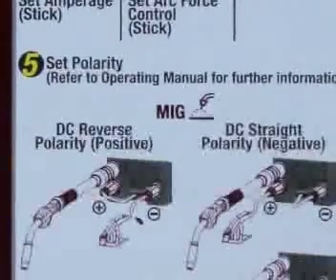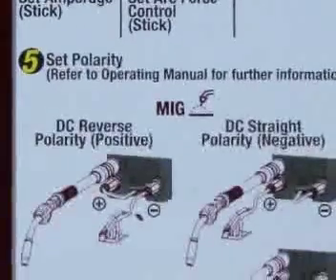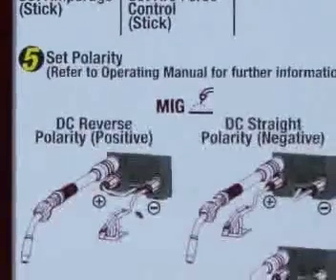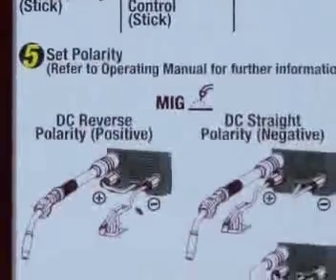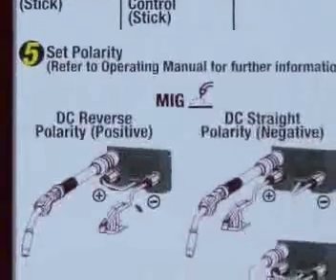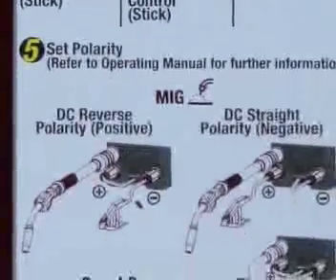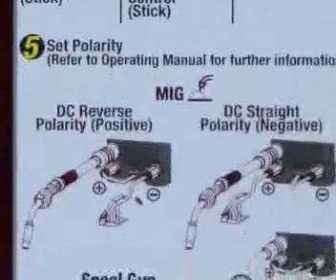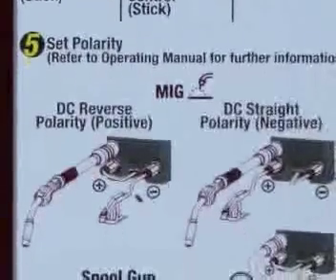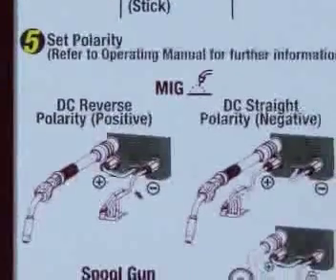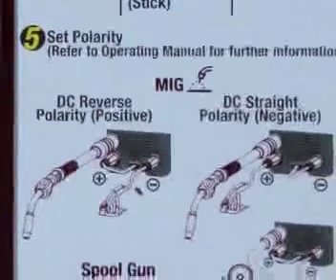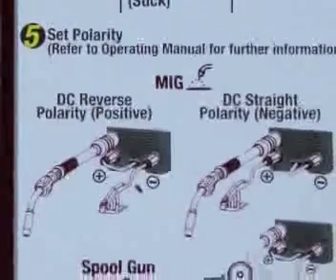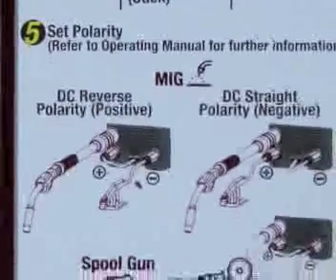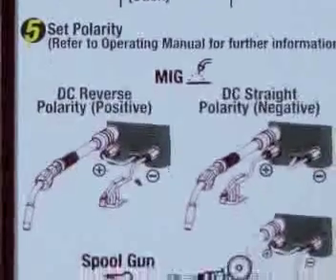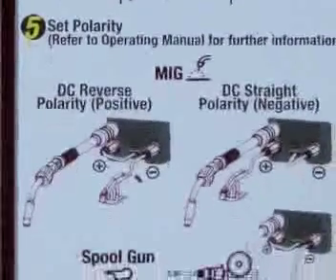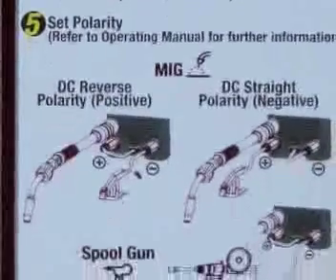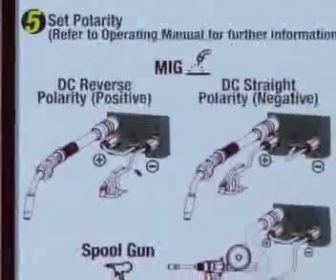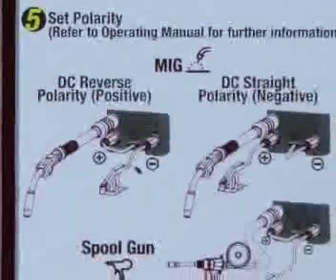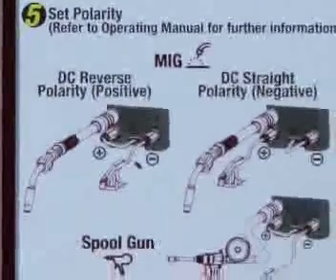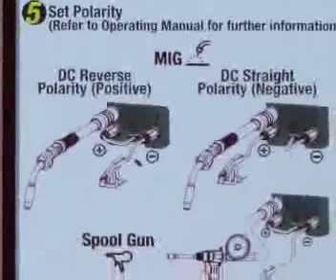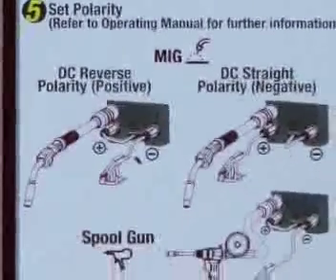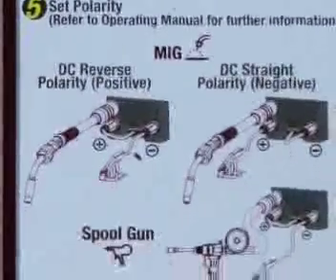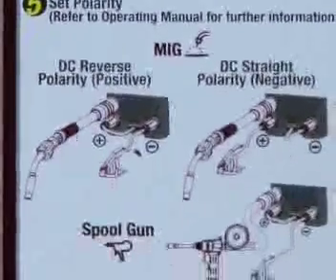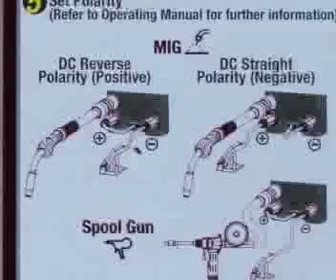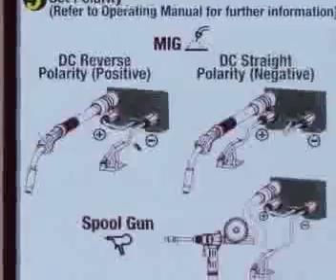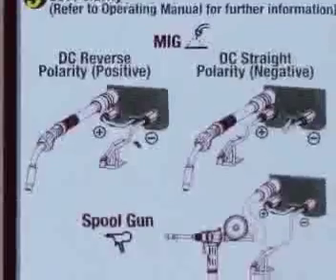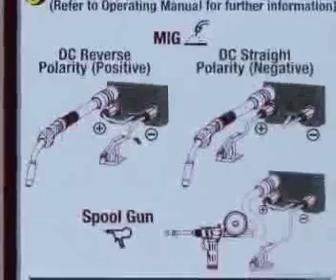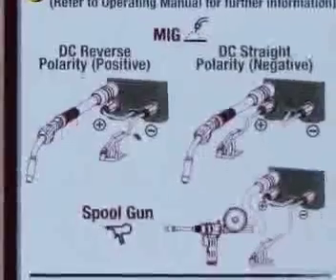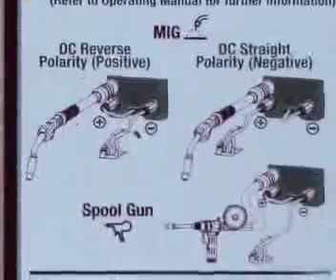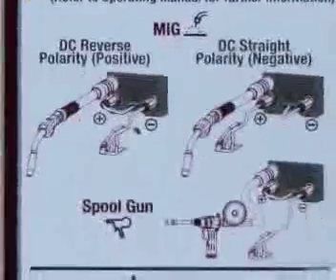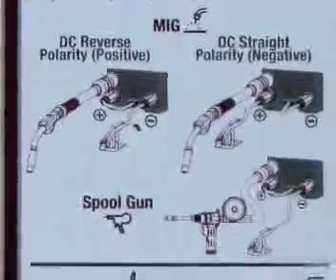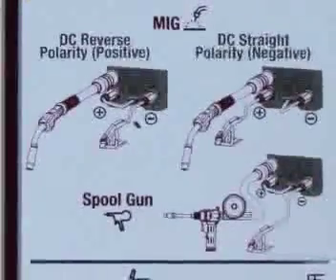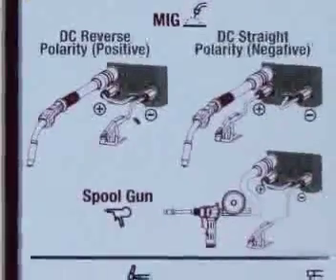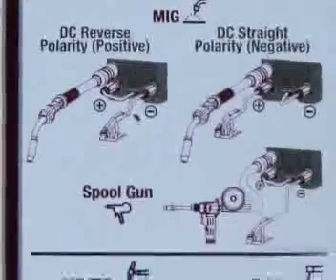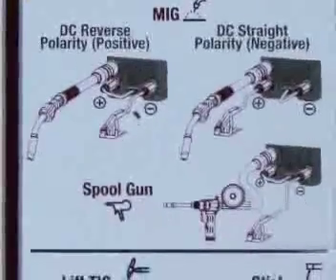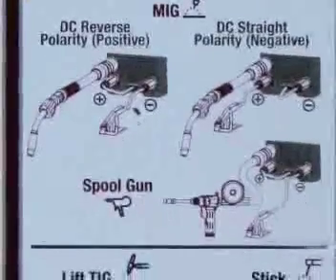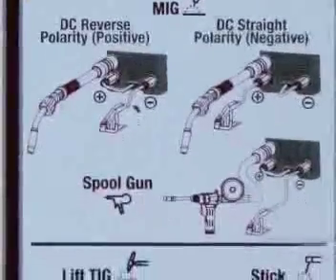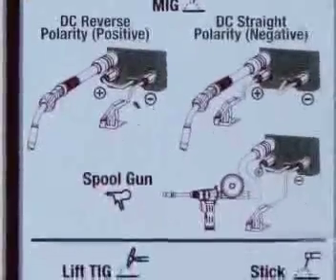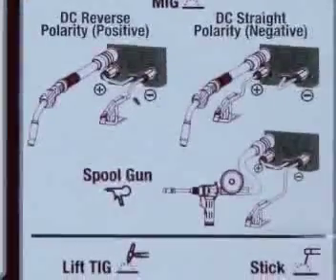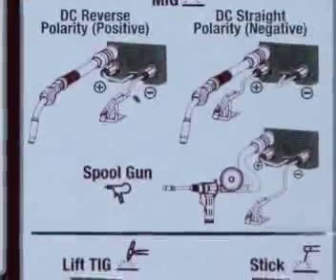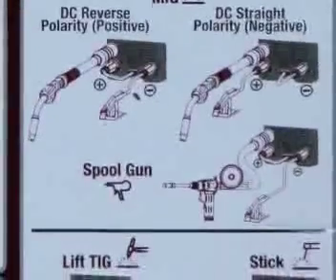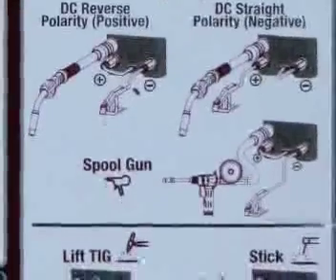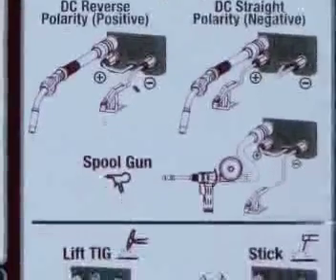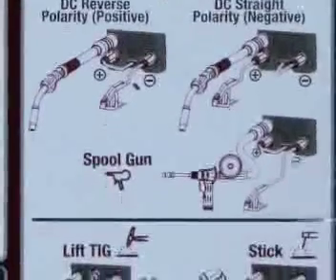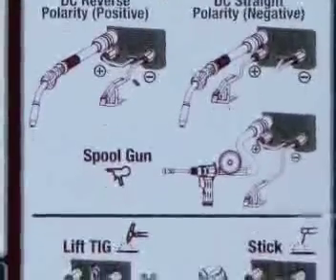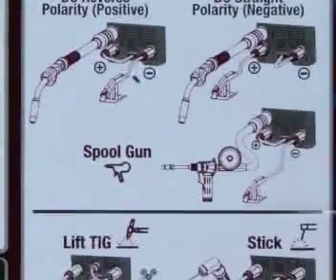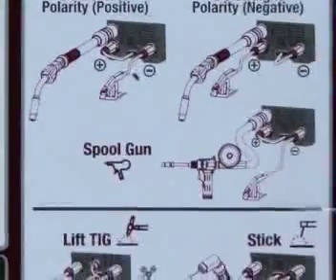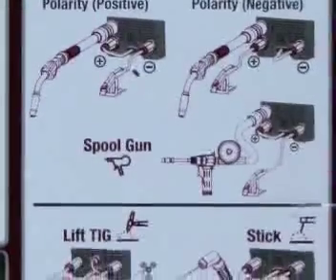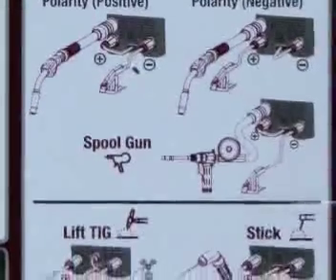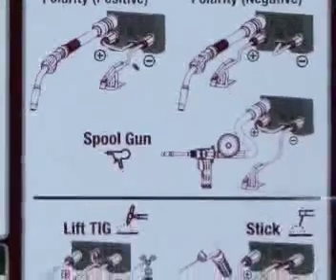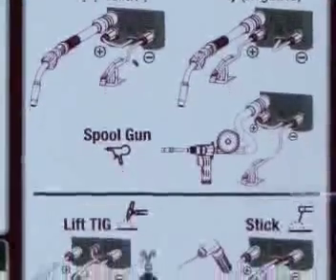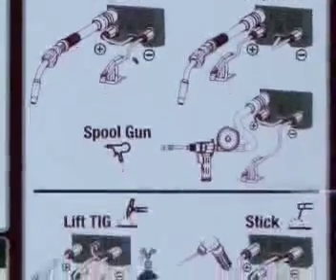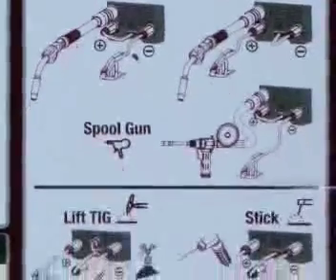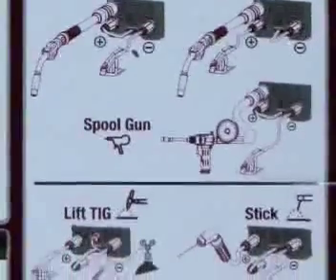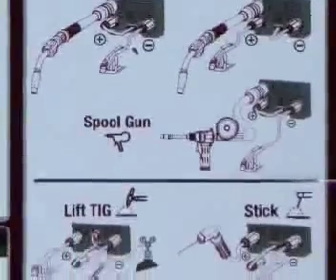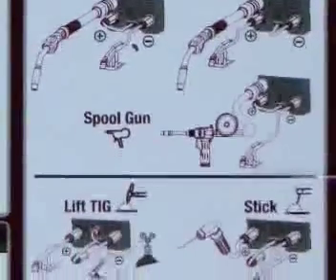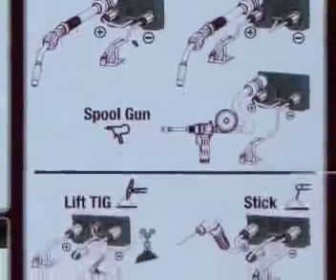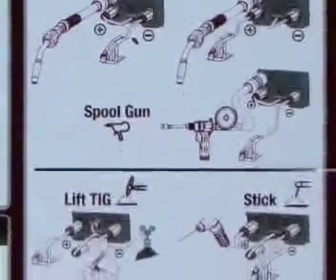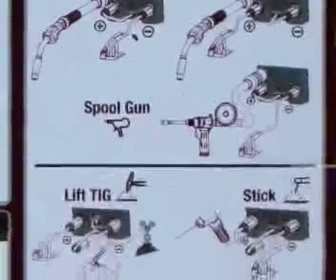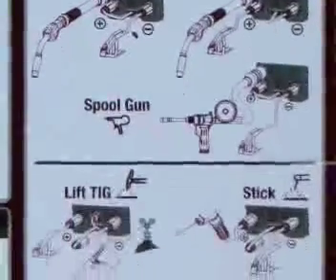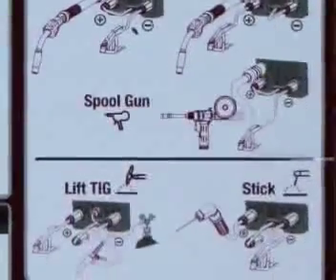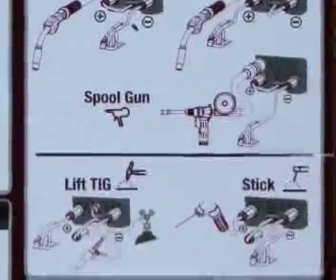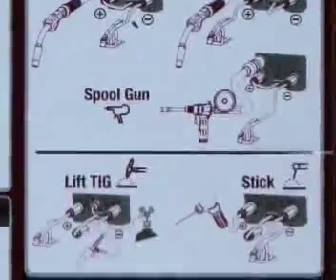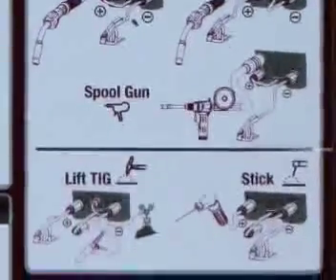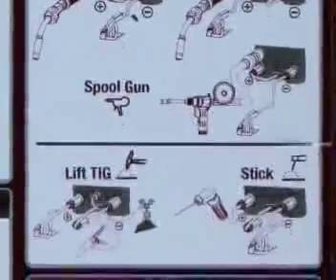The setup chart depicts proper work and ground lead connections, so you'll never confuse straight and reverse polarity again.